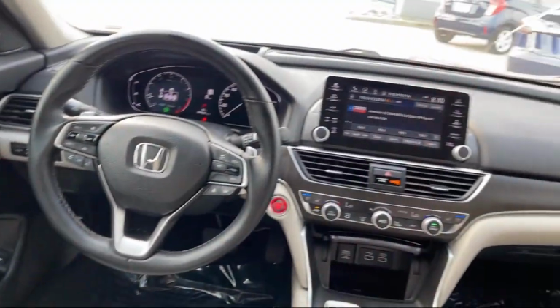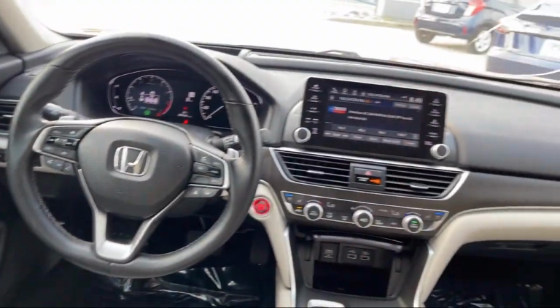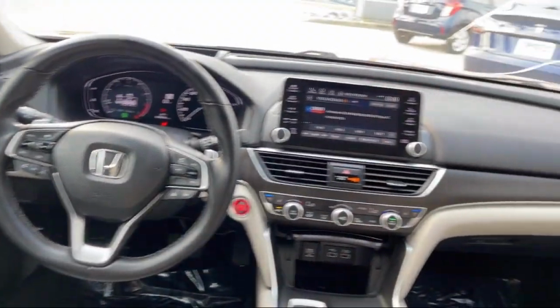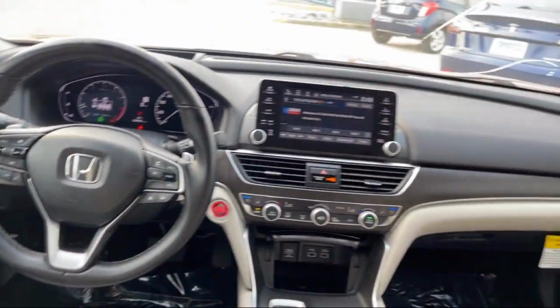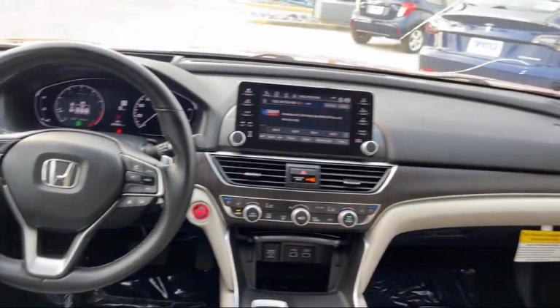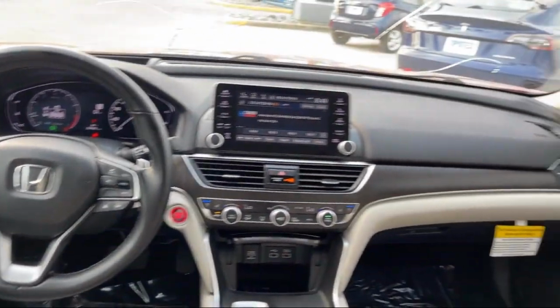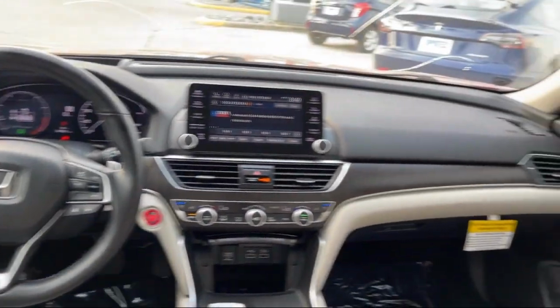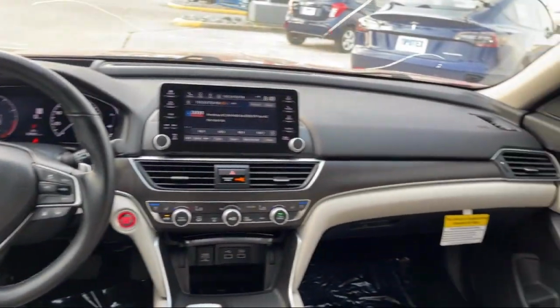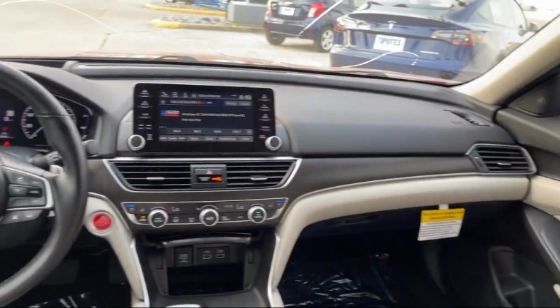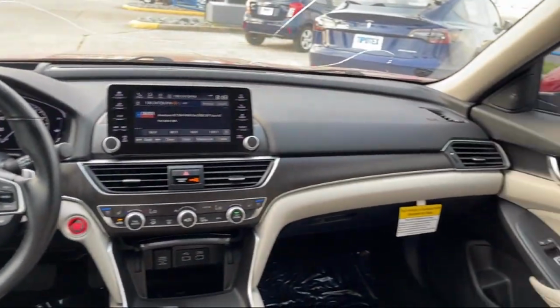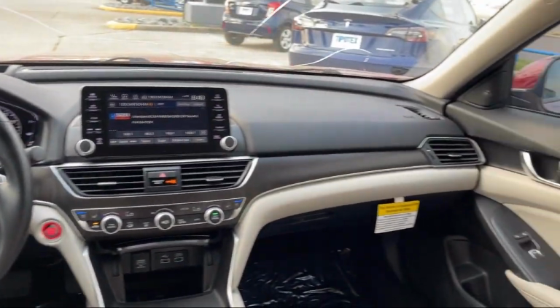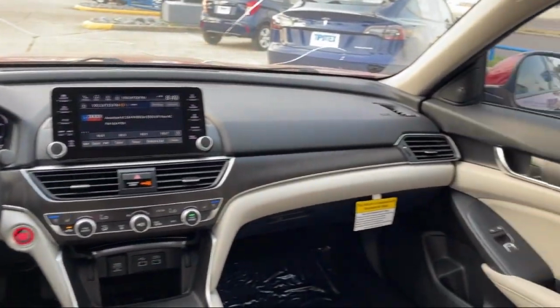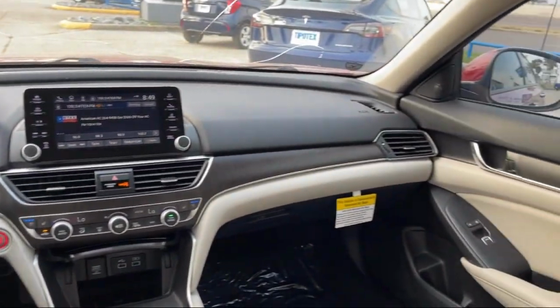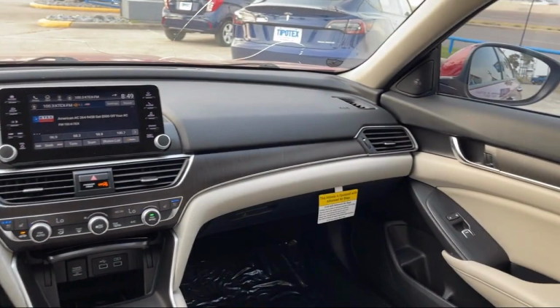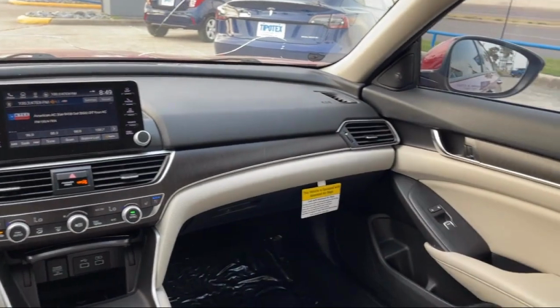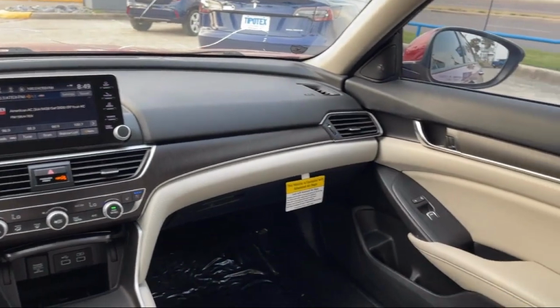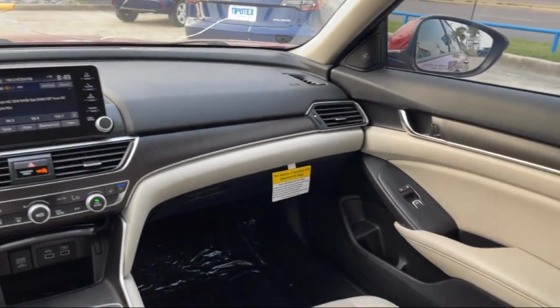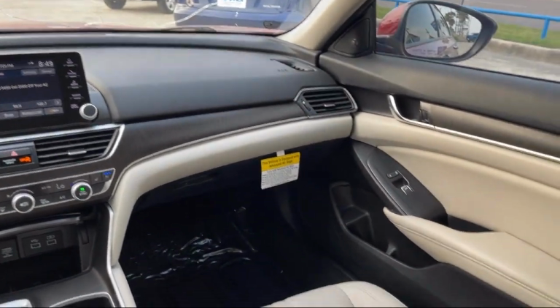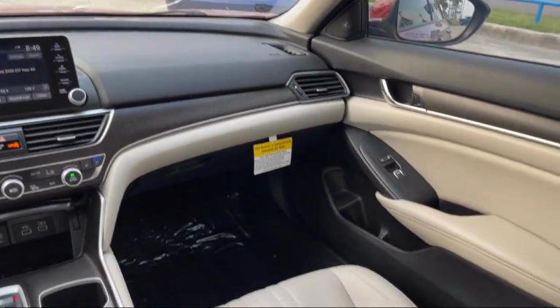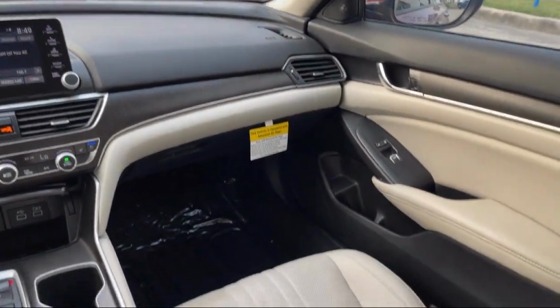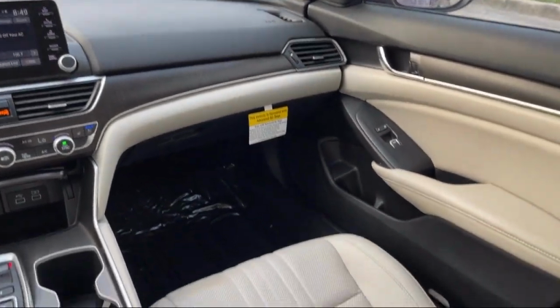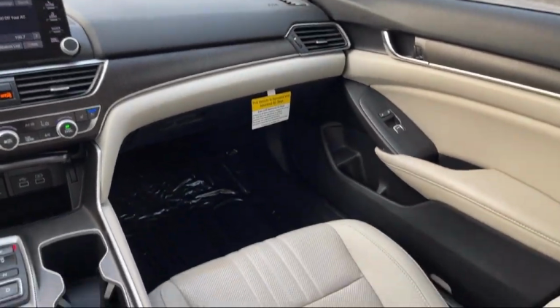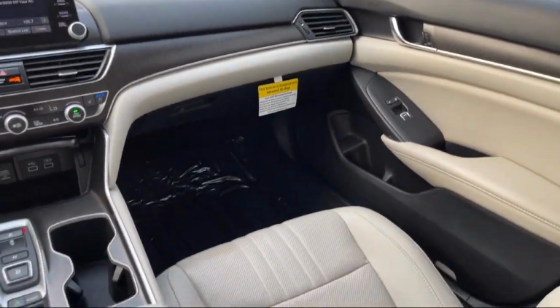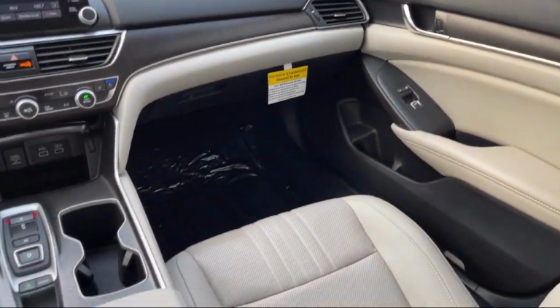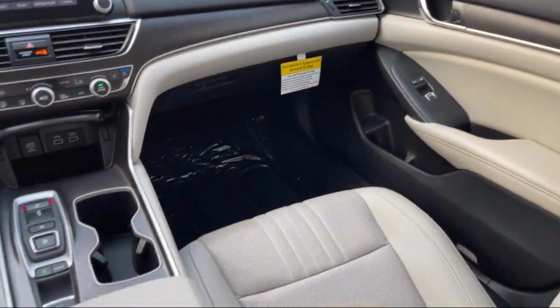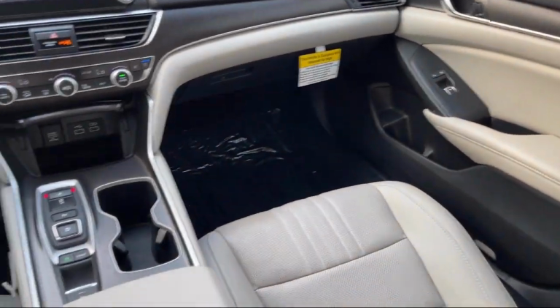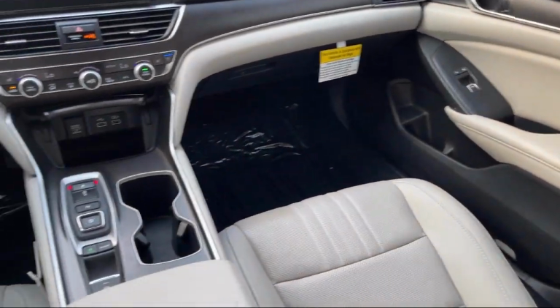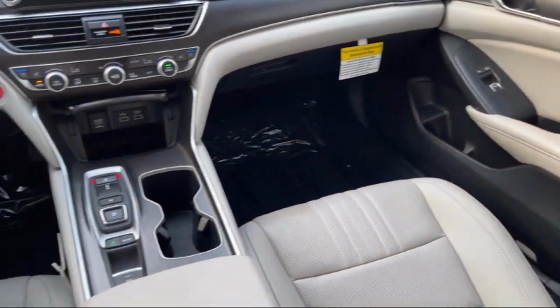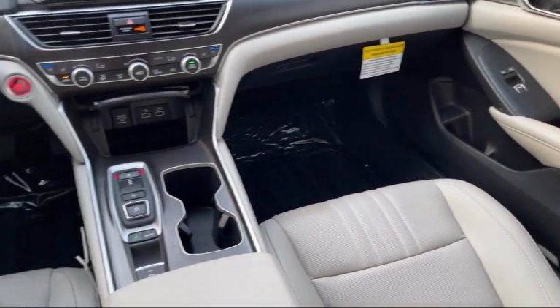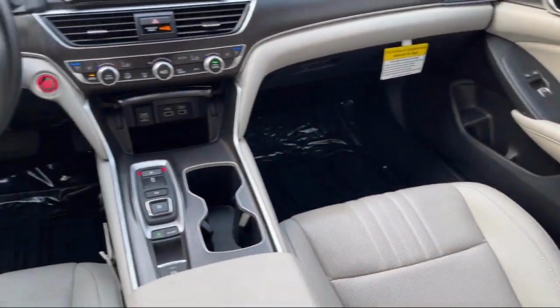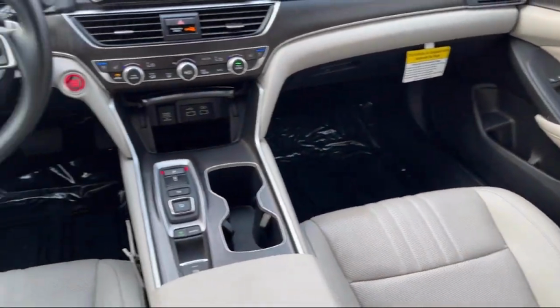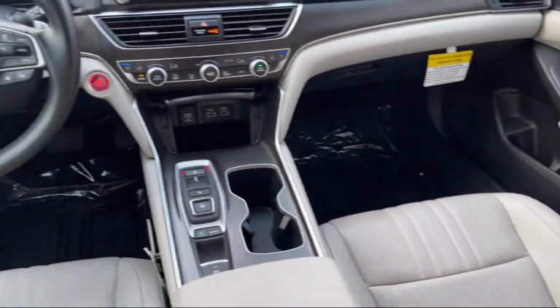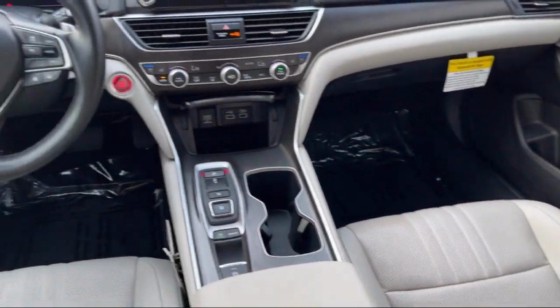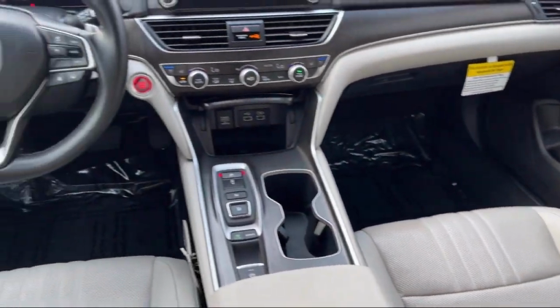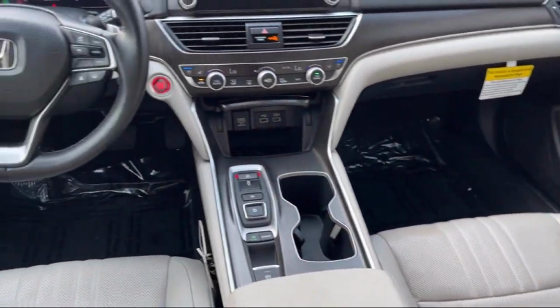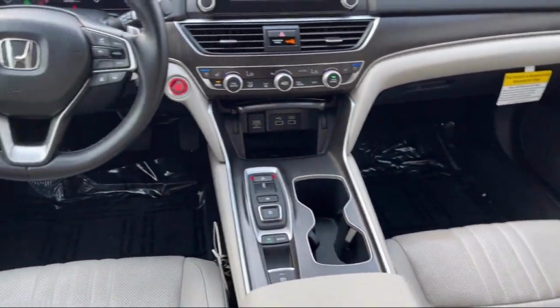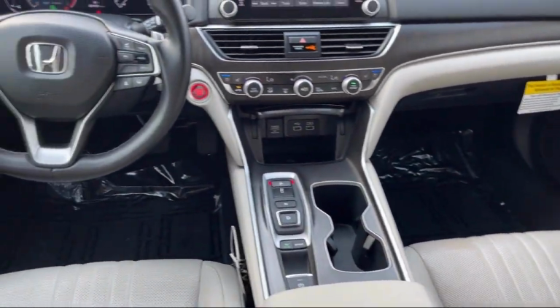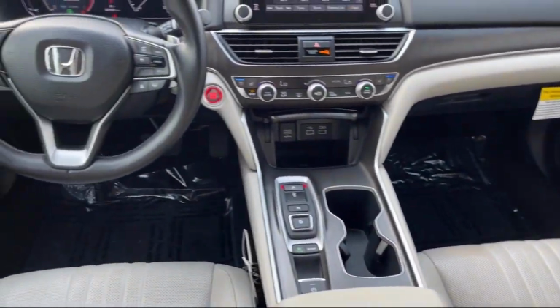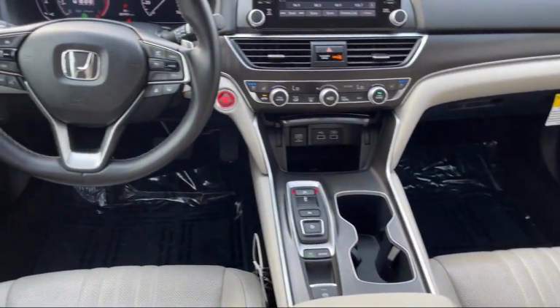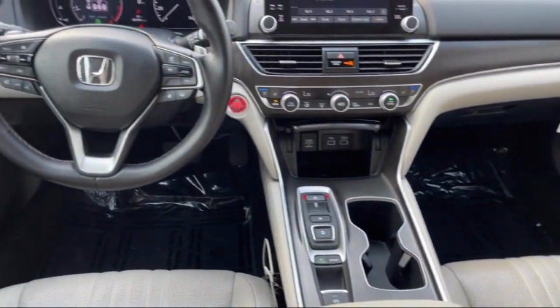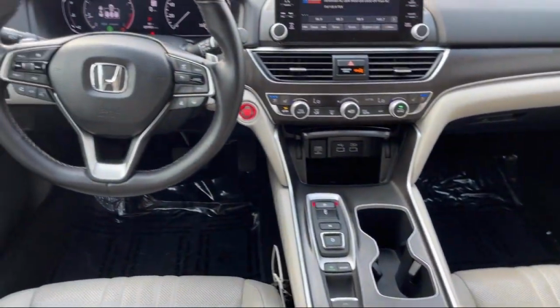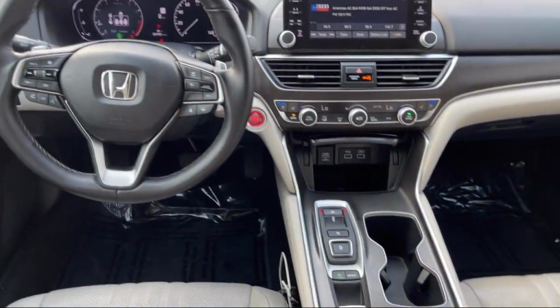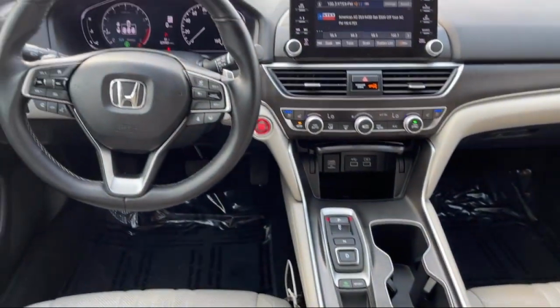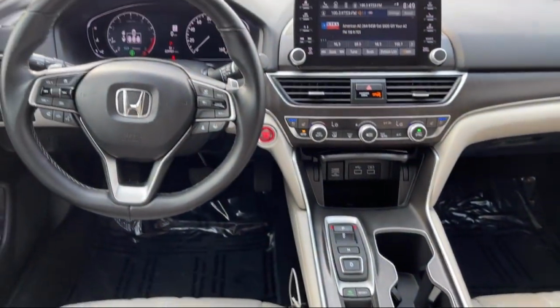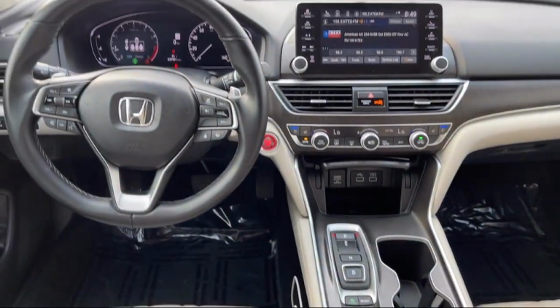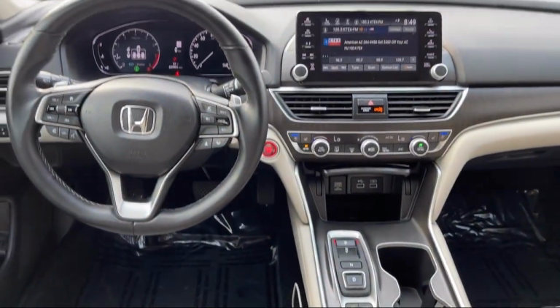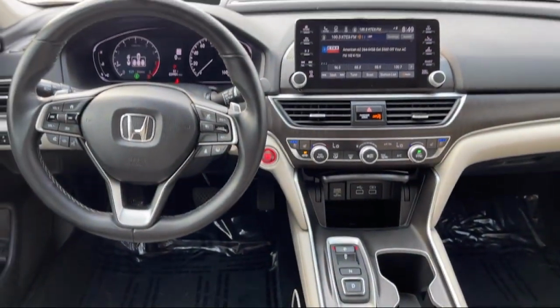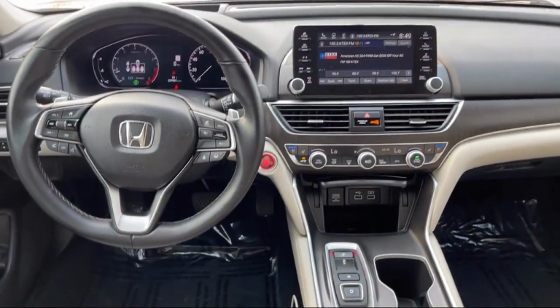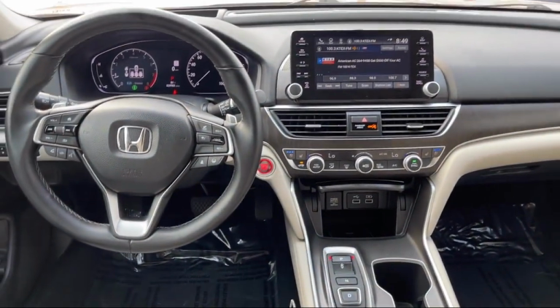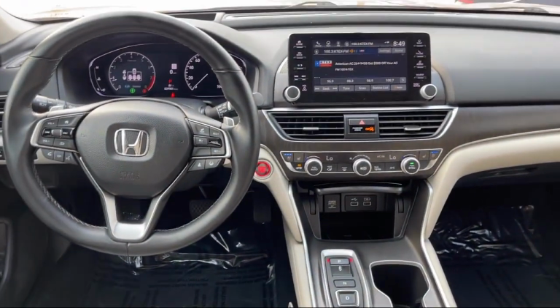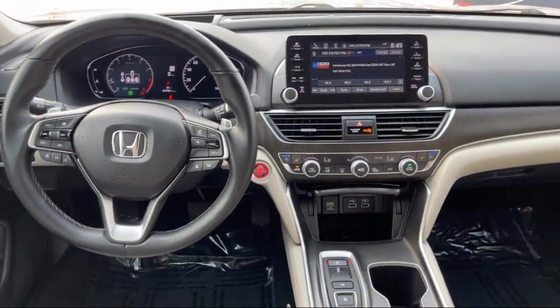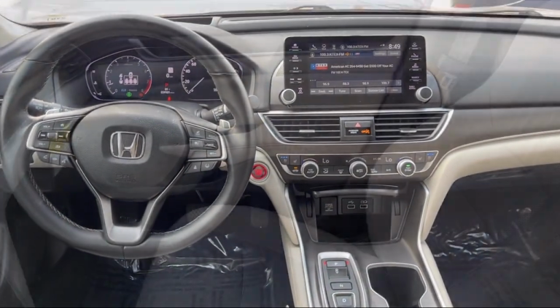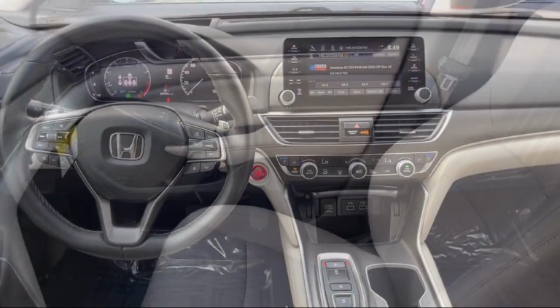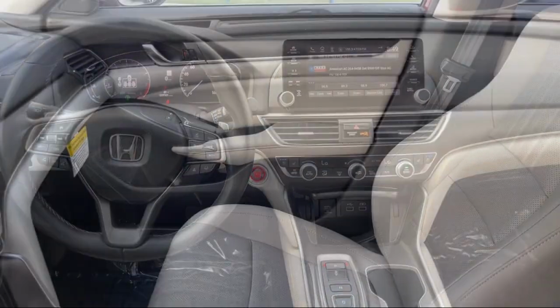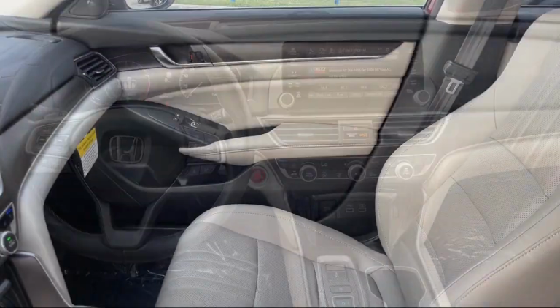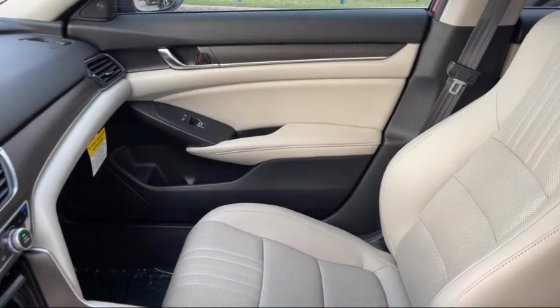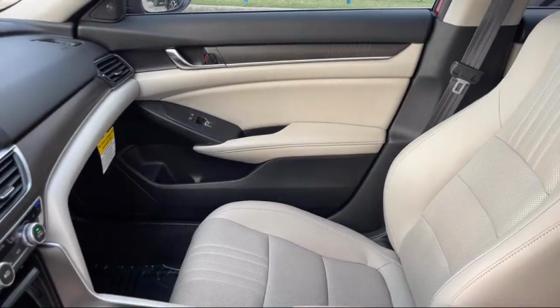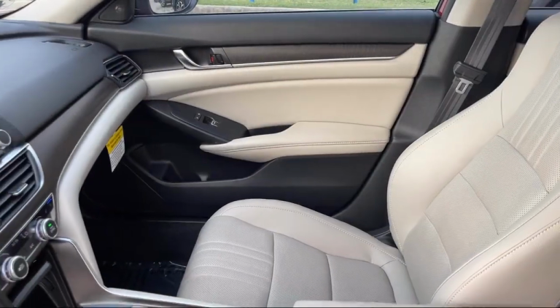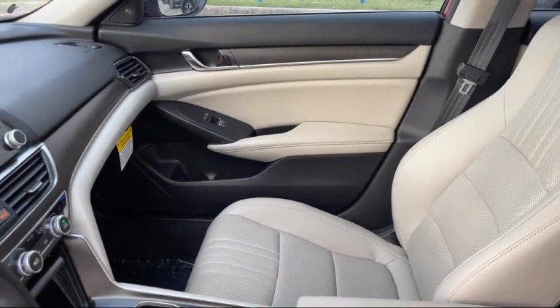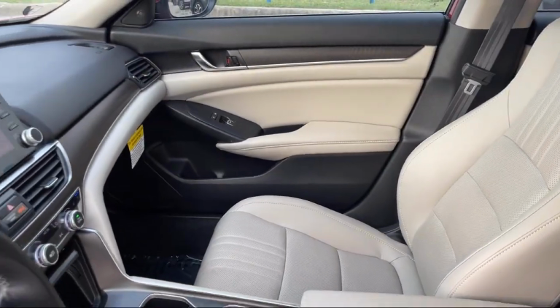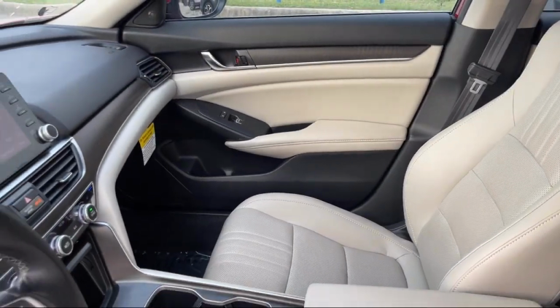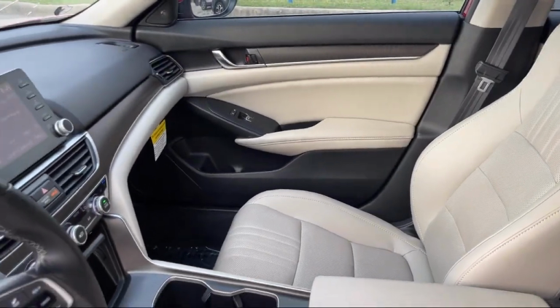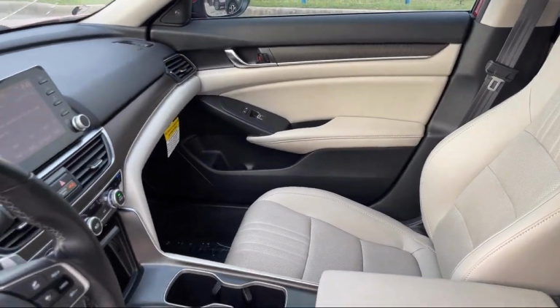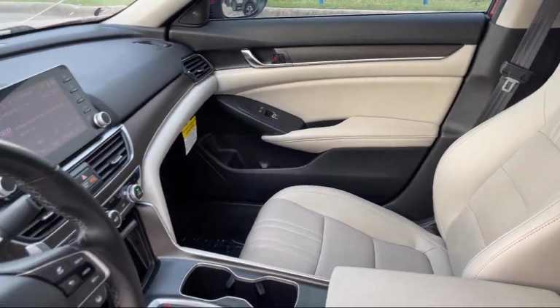Additional features include Sirius XM satellite radio, push-button start, and the vehicle has less than 40,000 miles on the odometer.